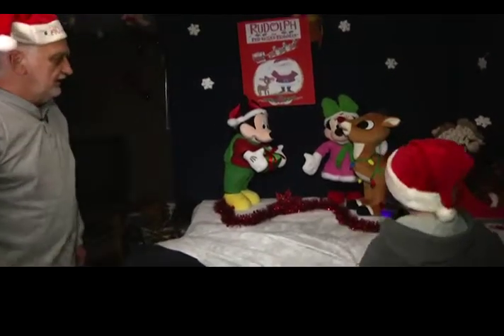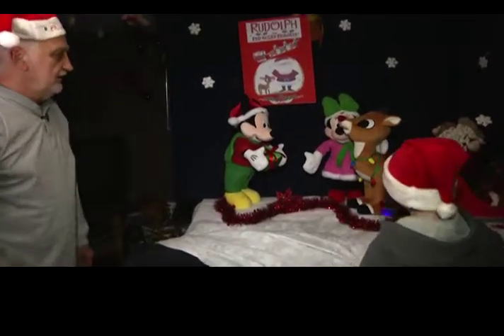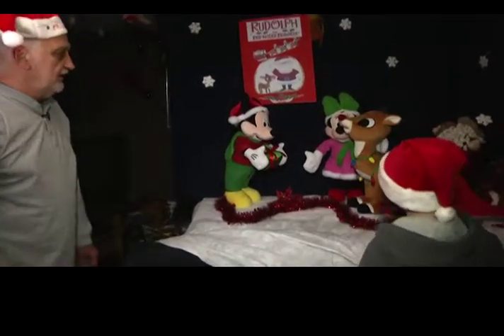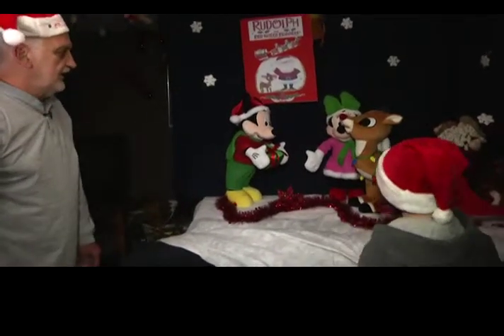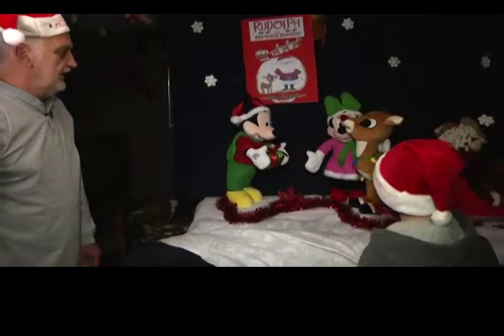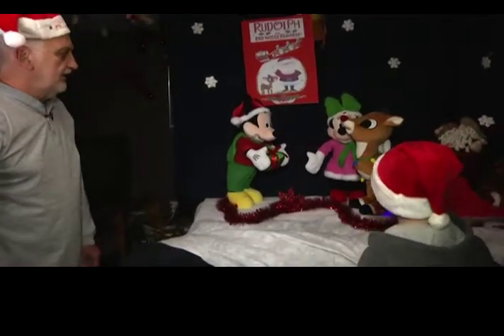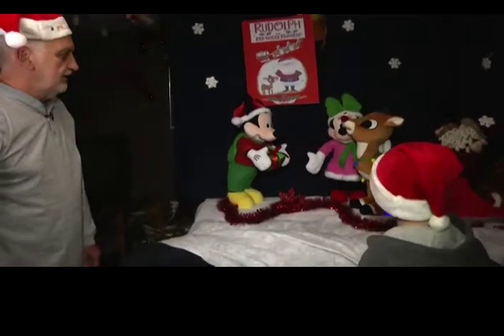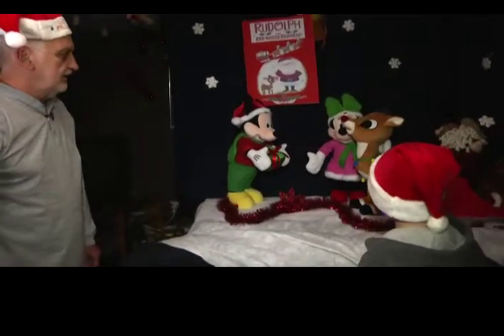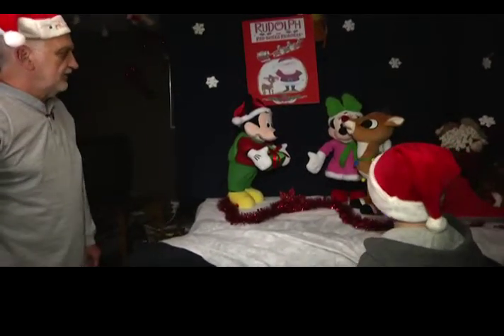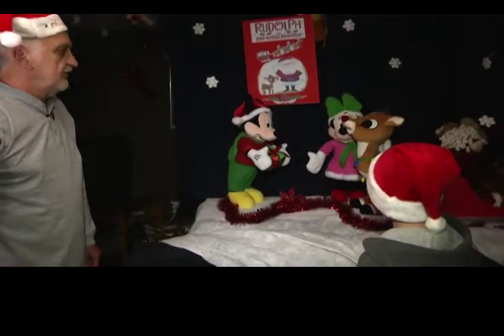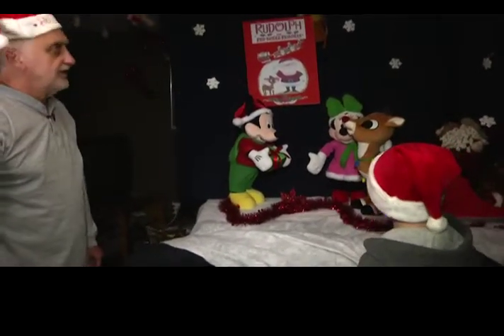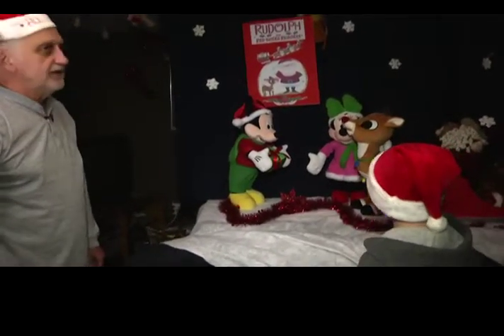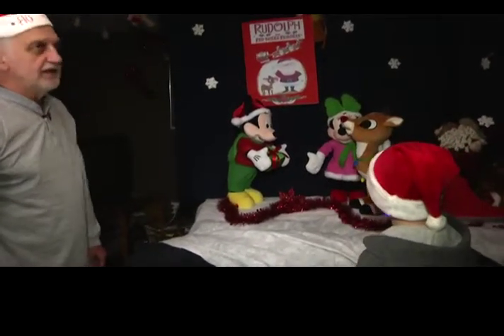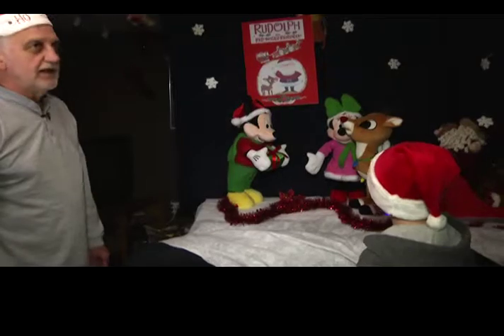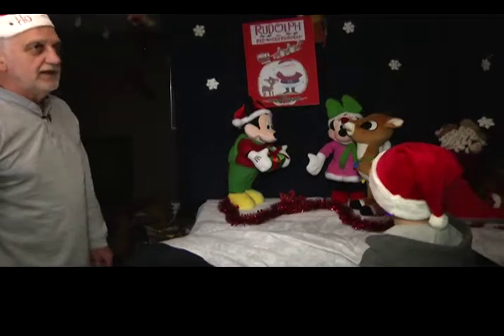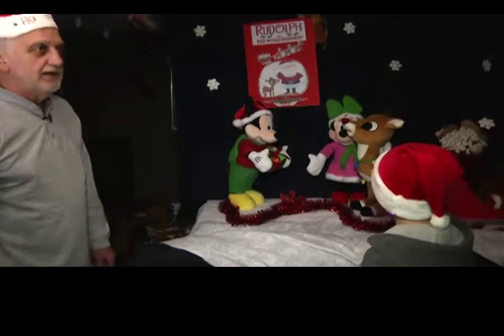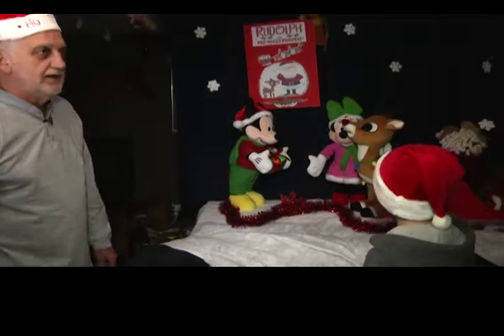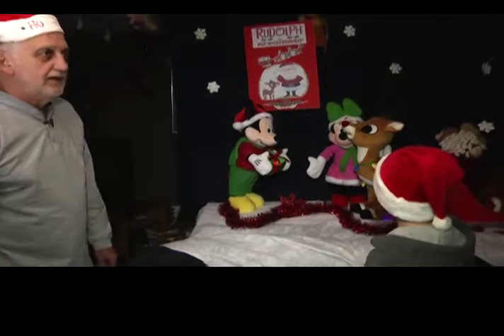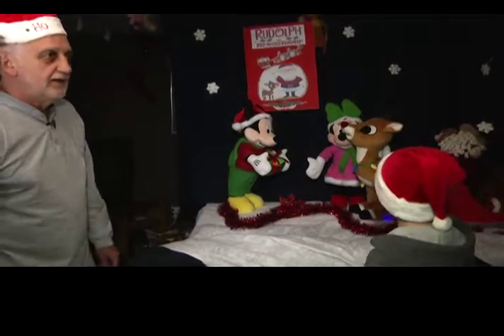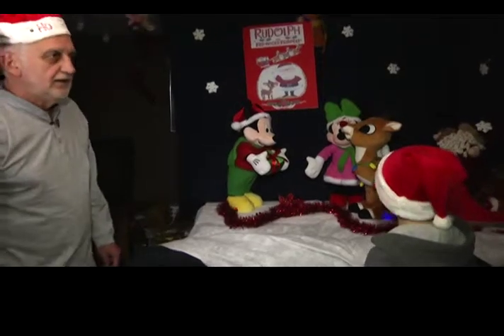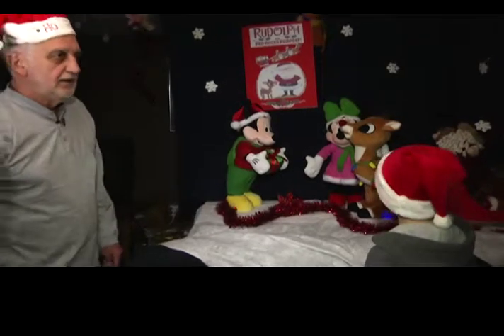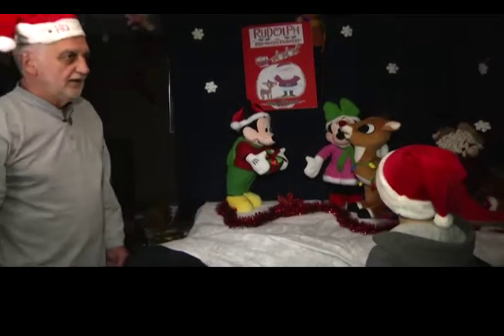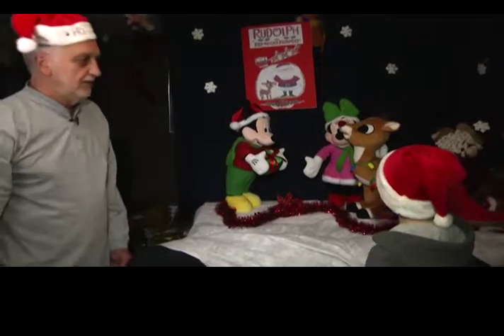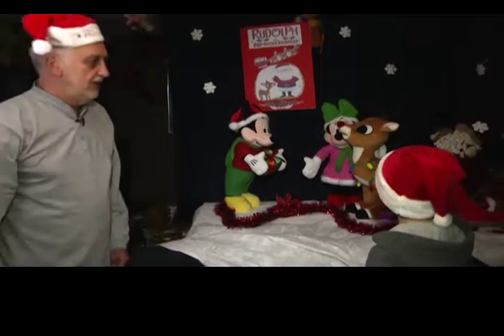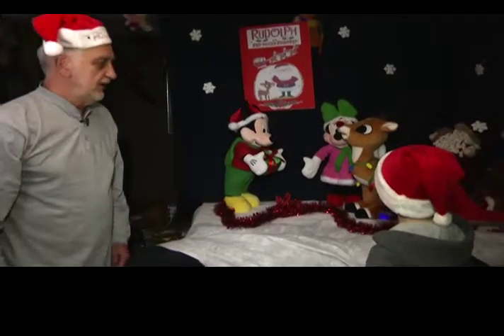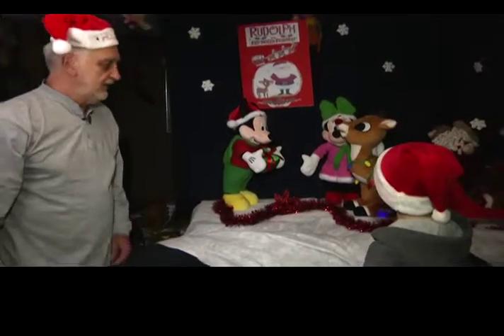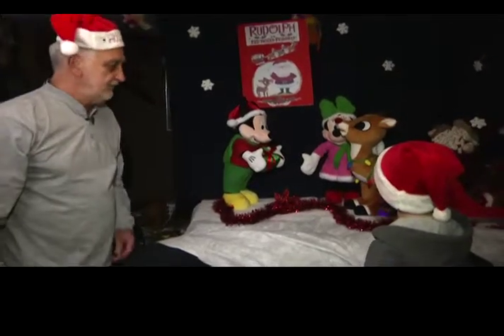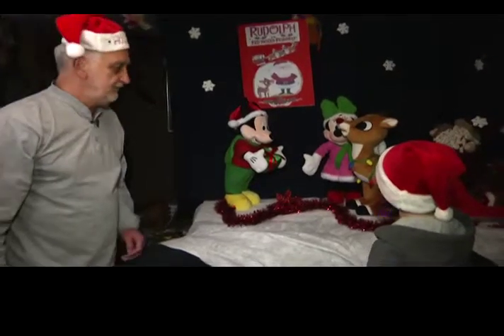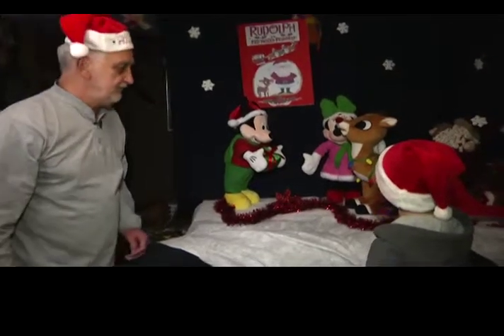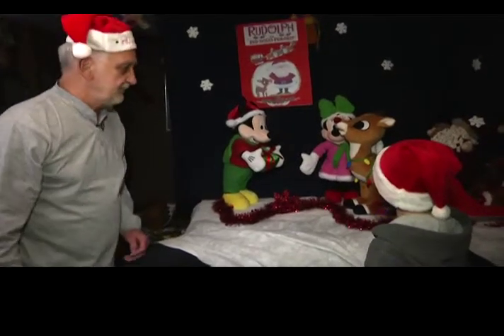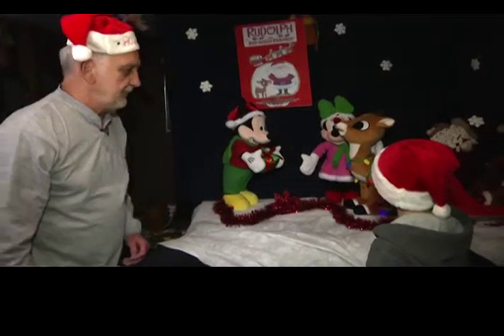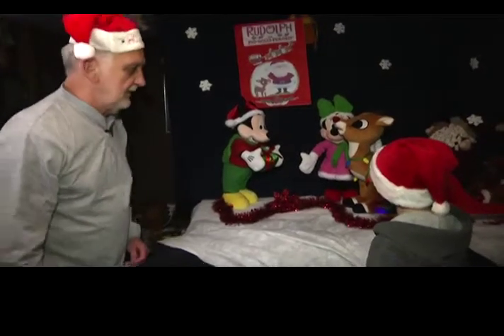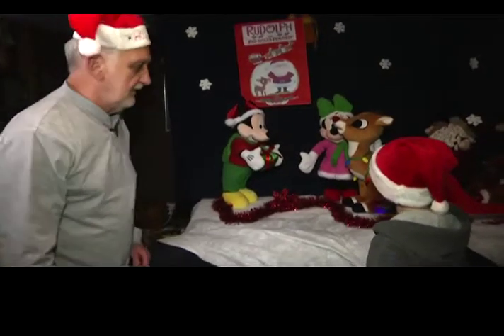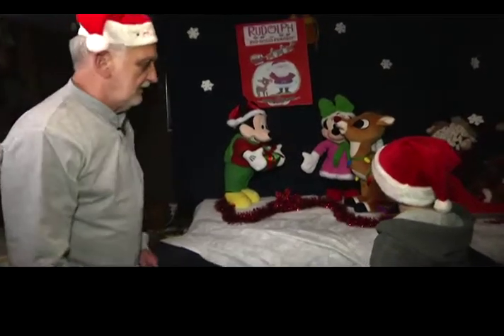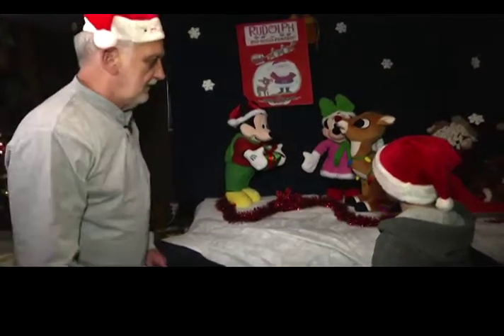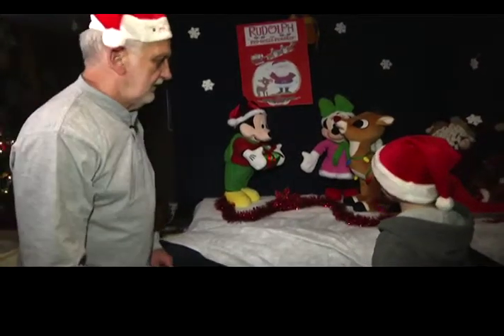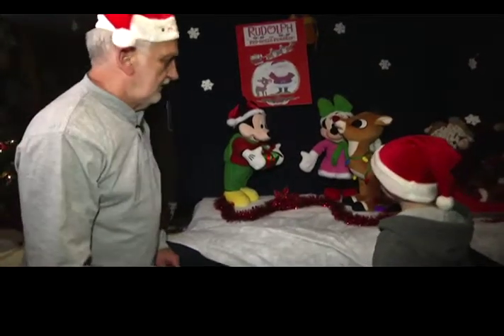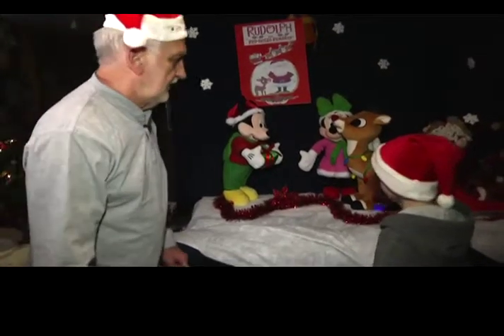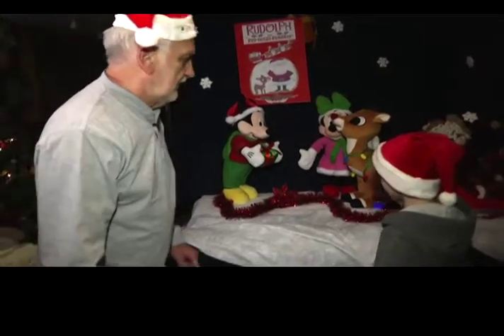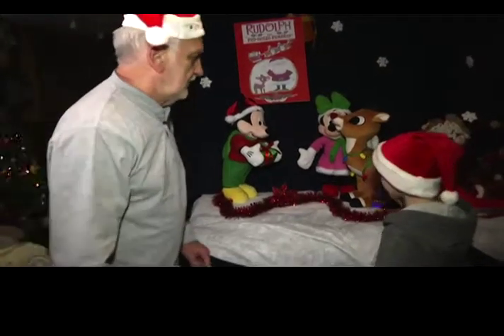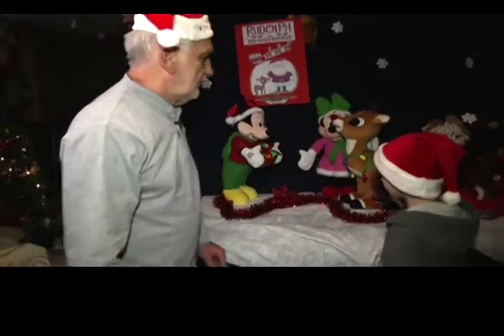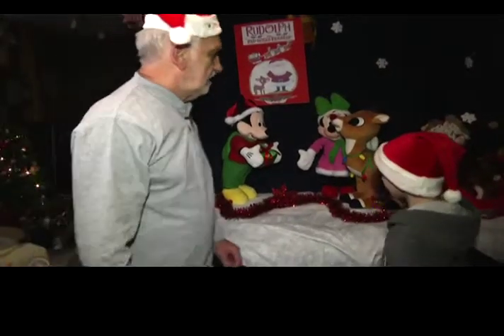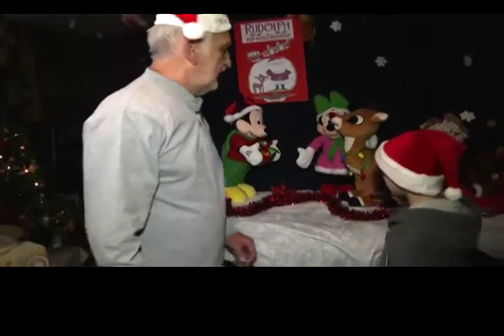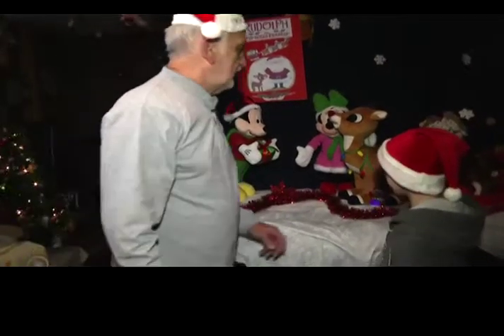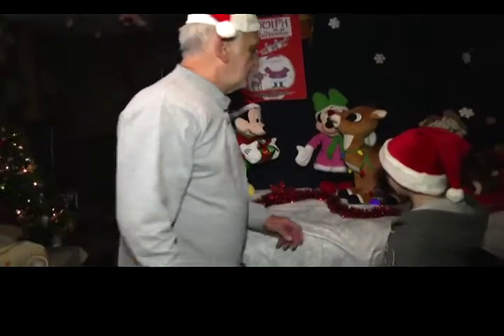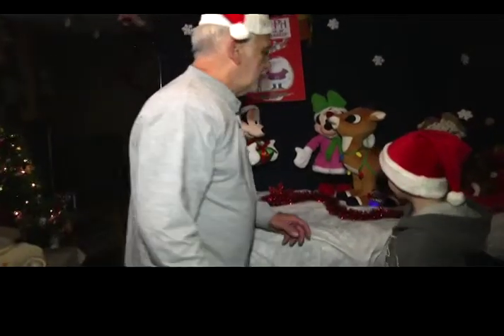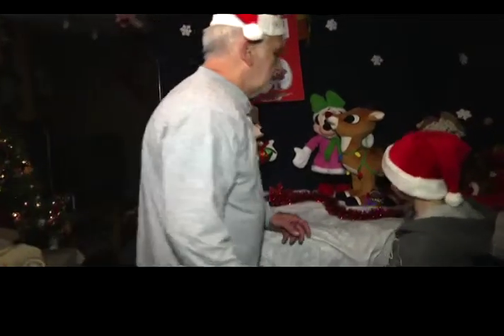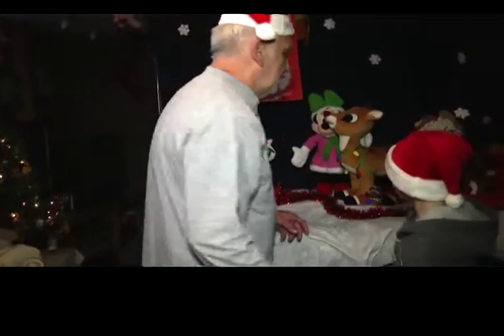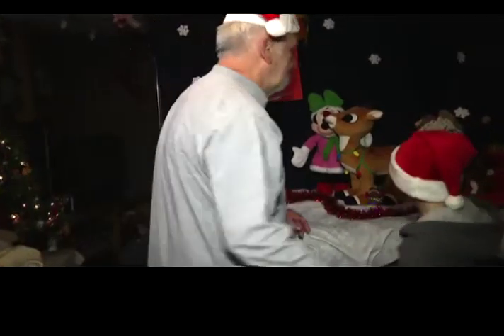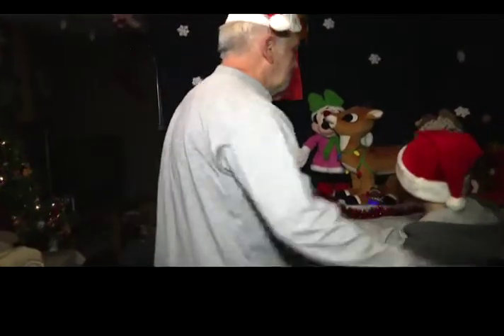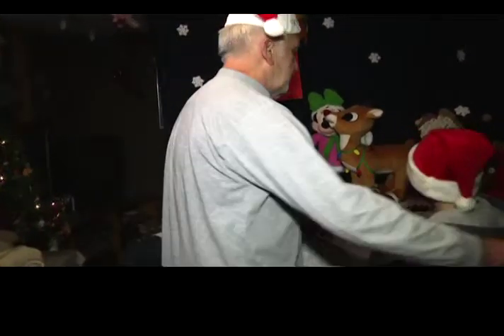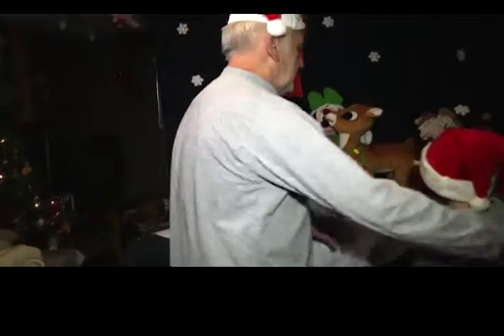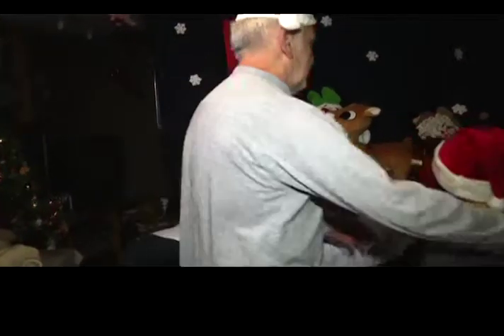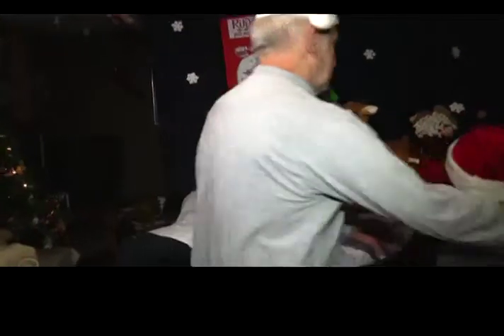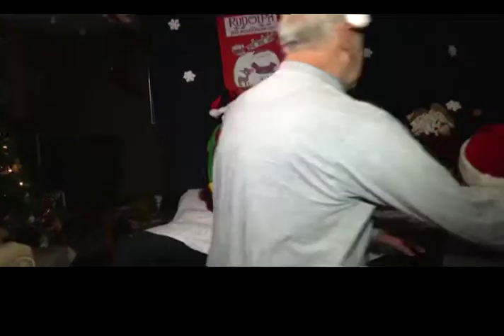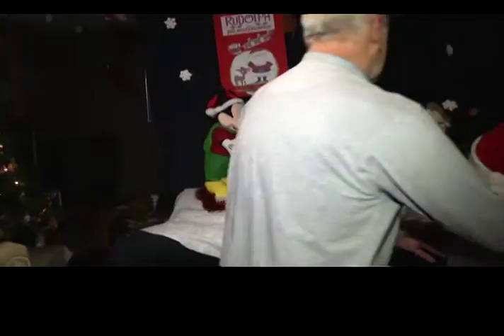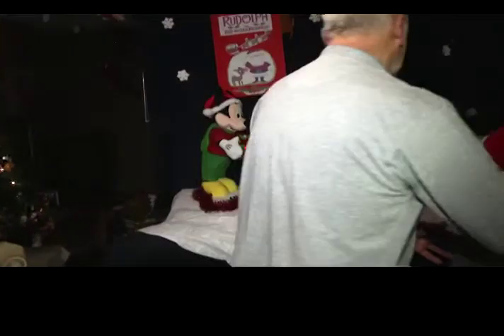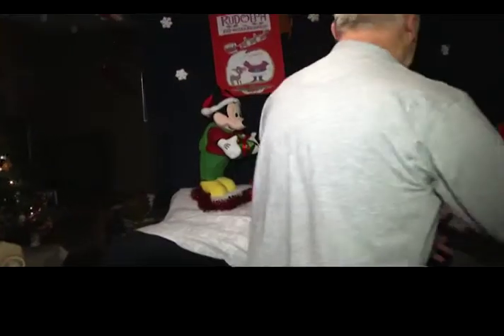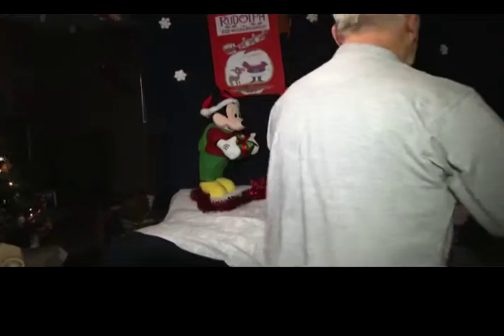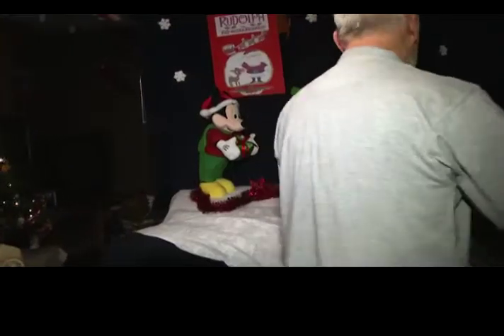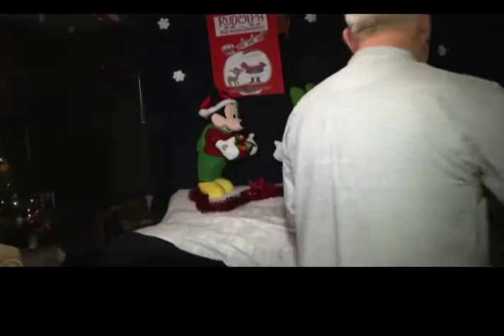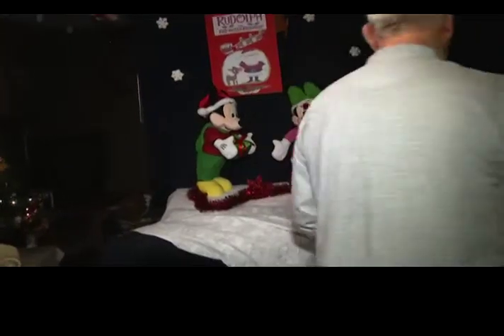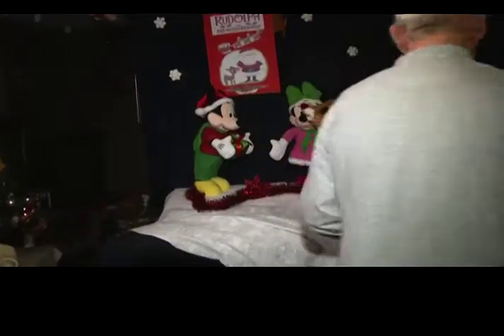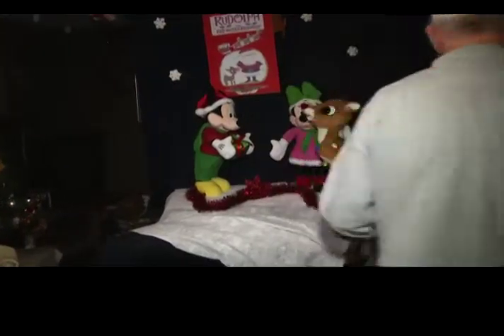Roy Rosemus has been keeping the Christmas spirit alive for the past 12 years by assembling a holiday wonderland in his basement.